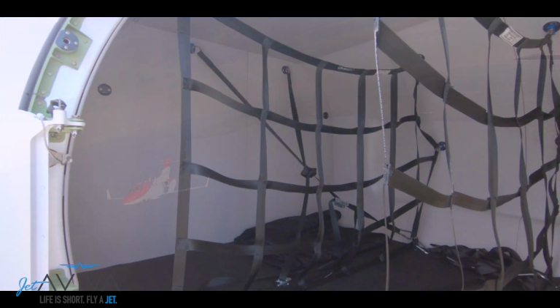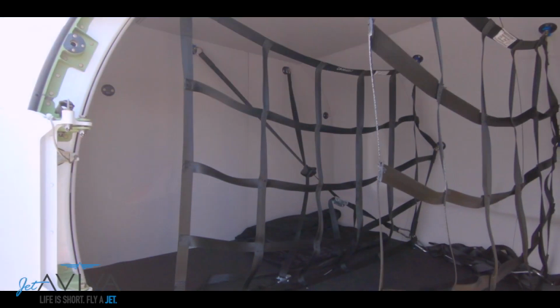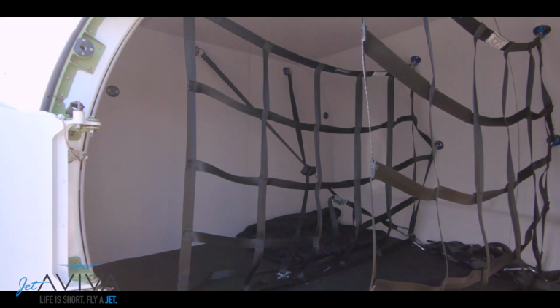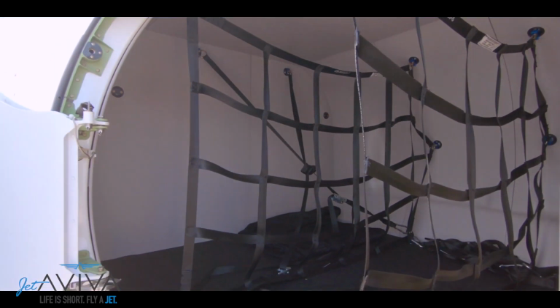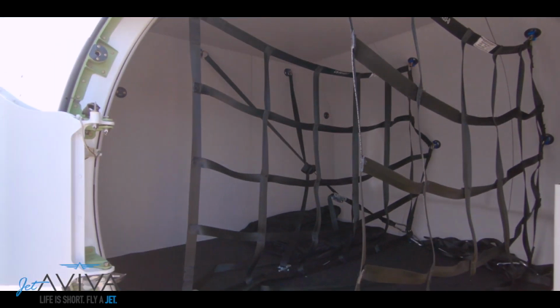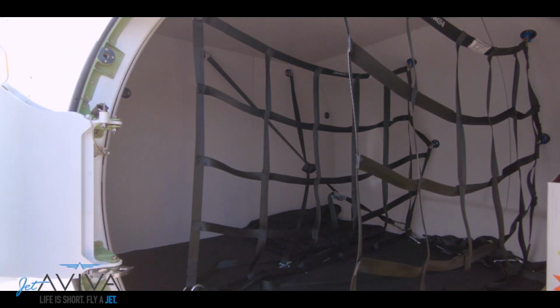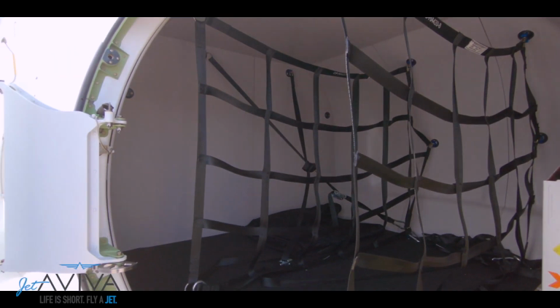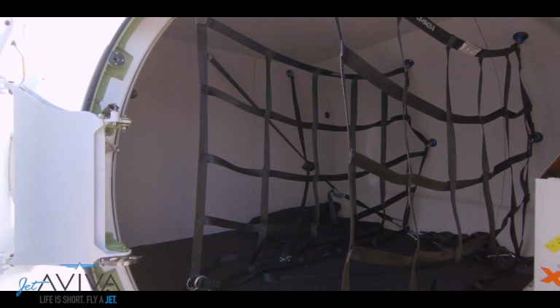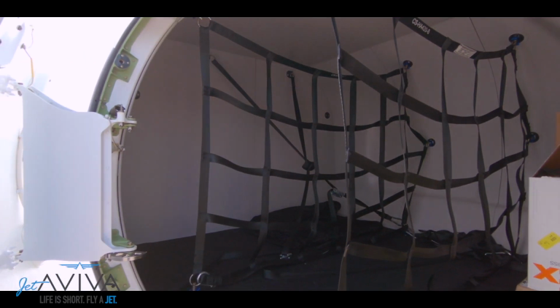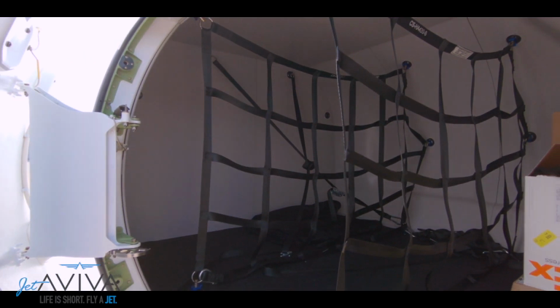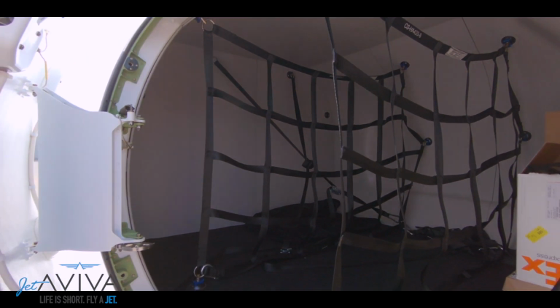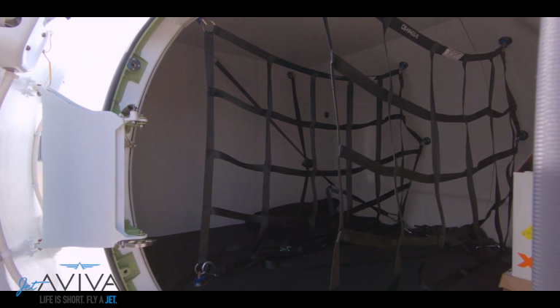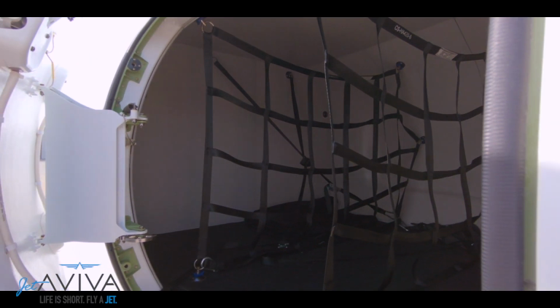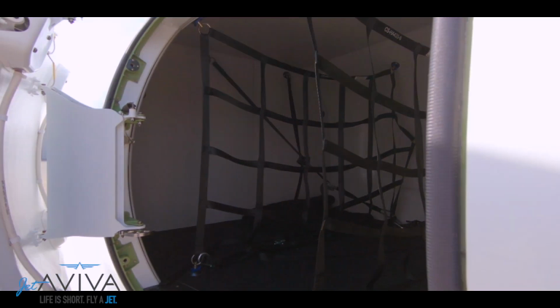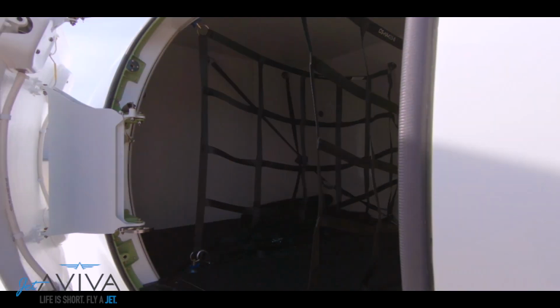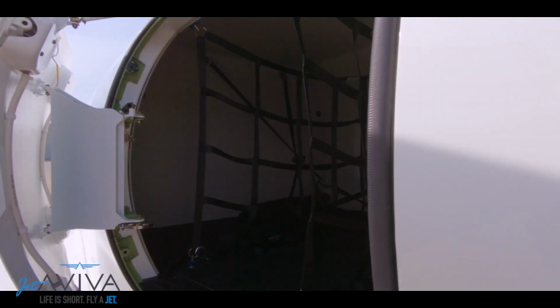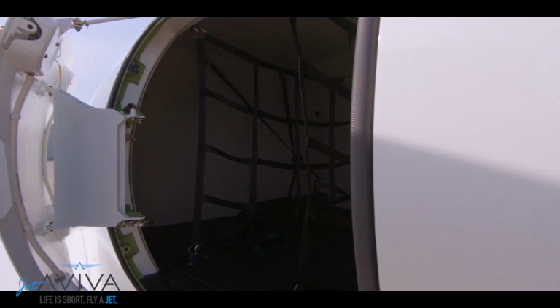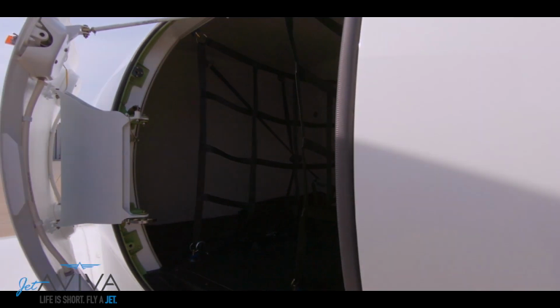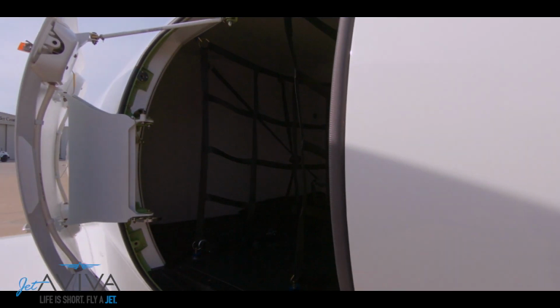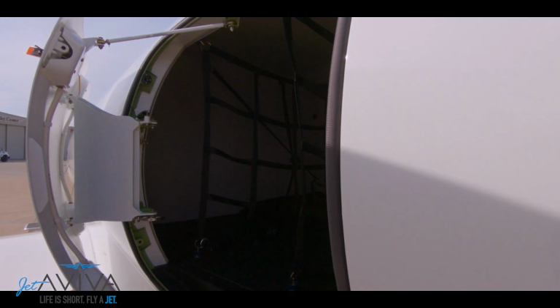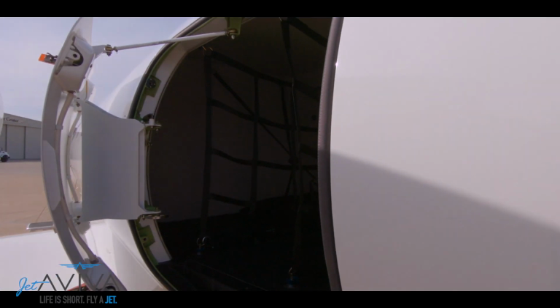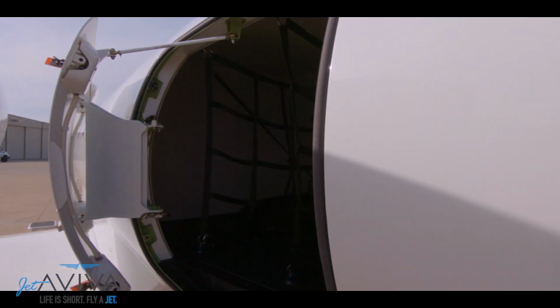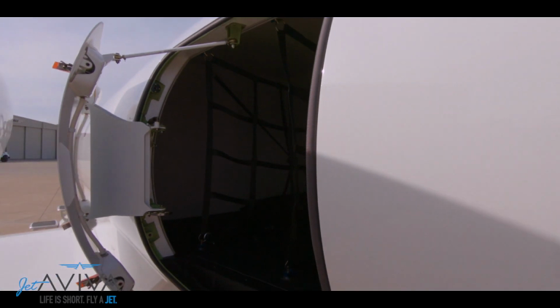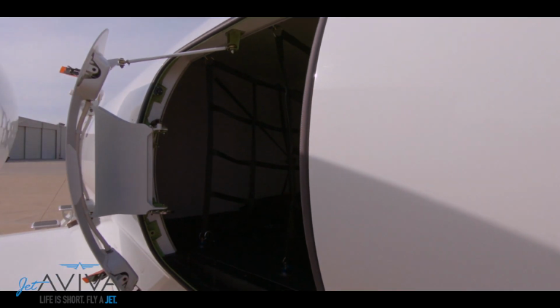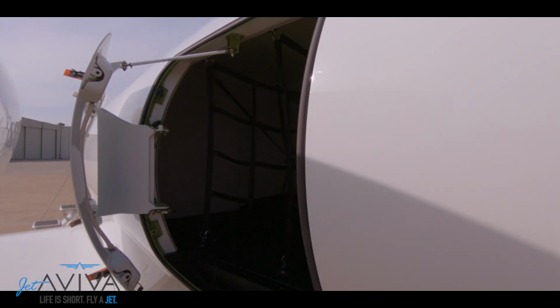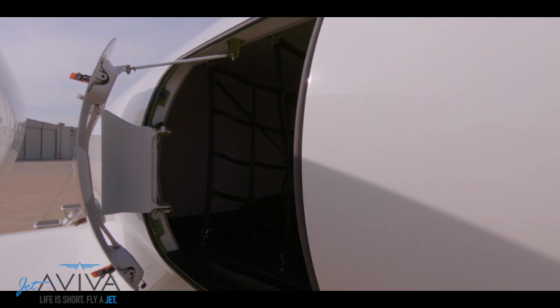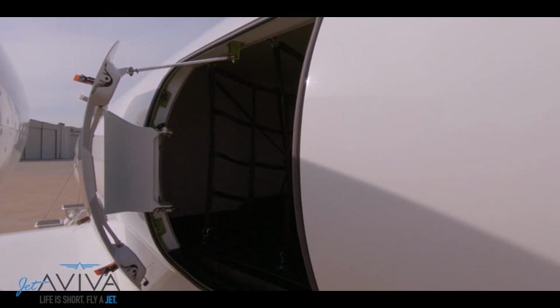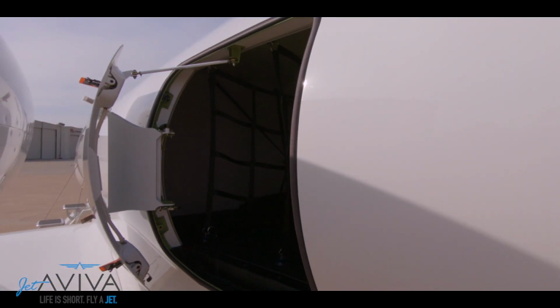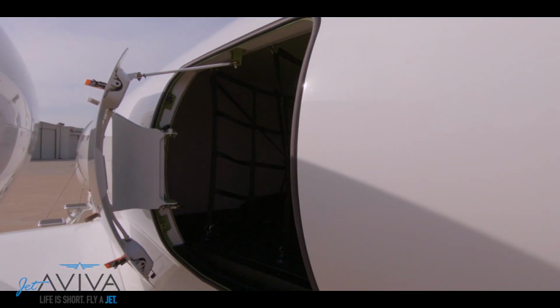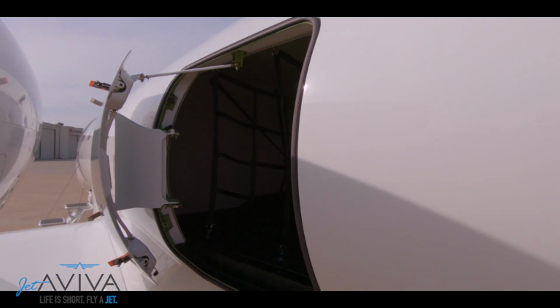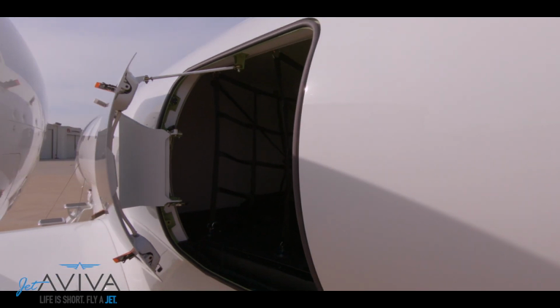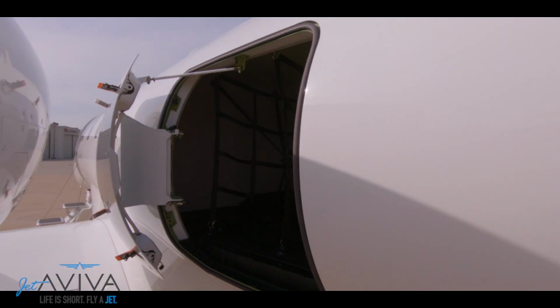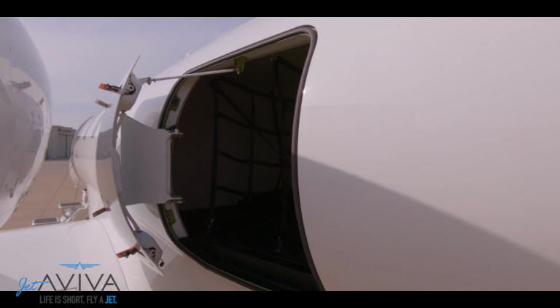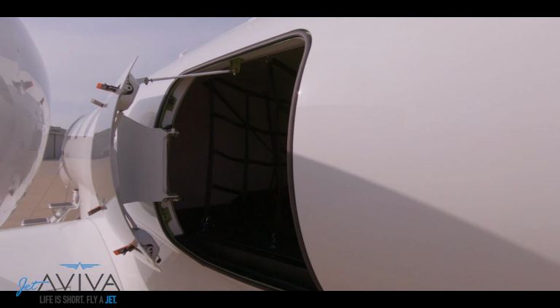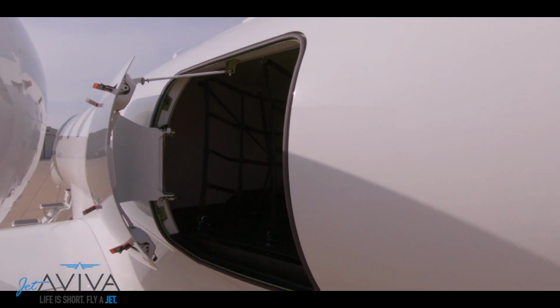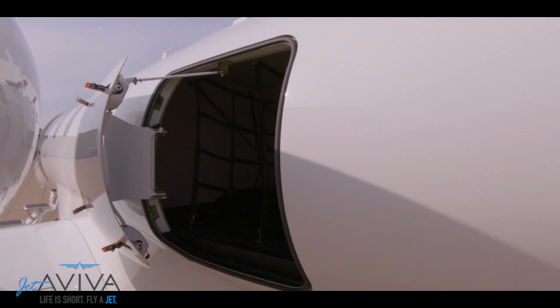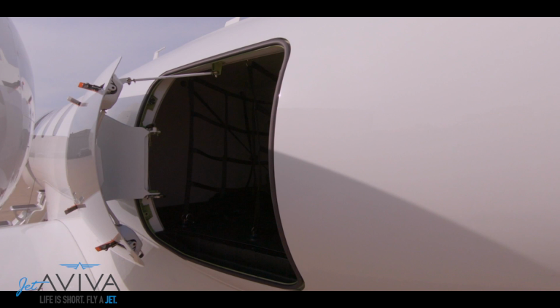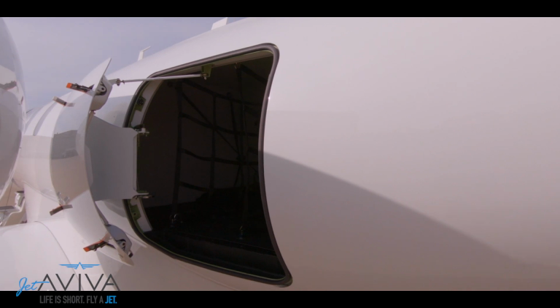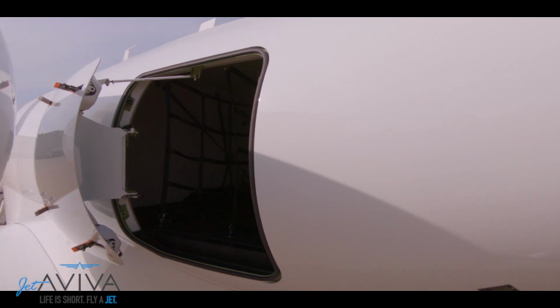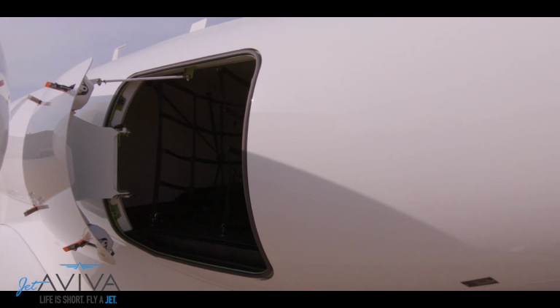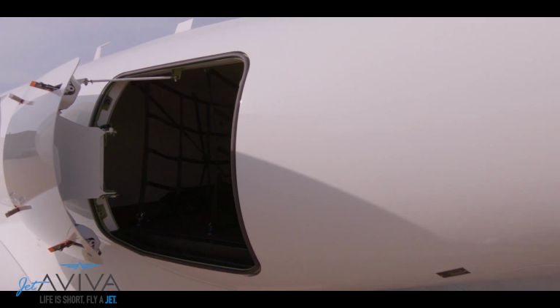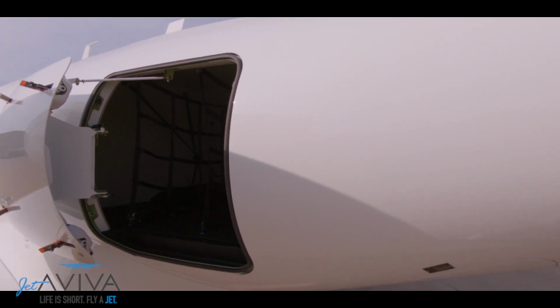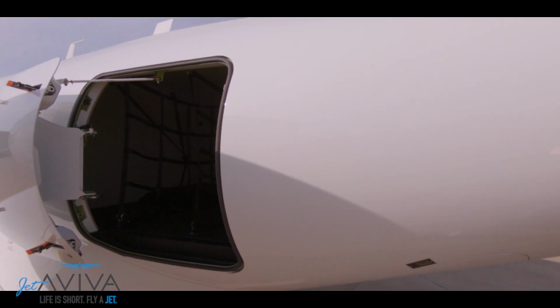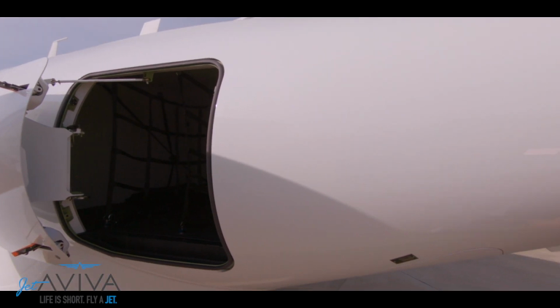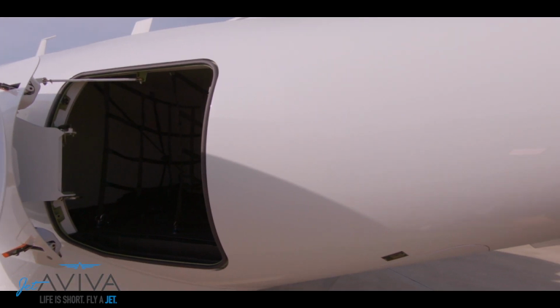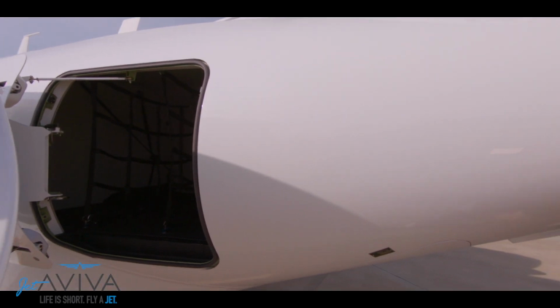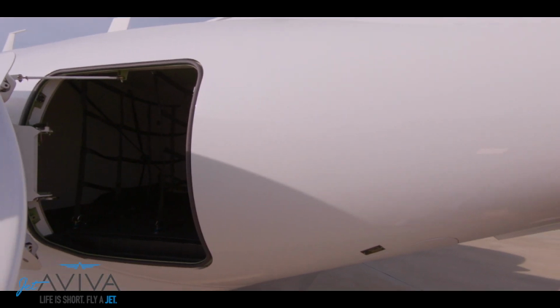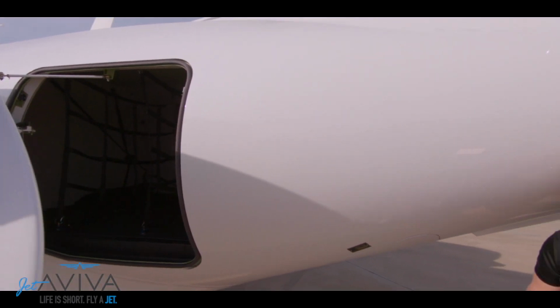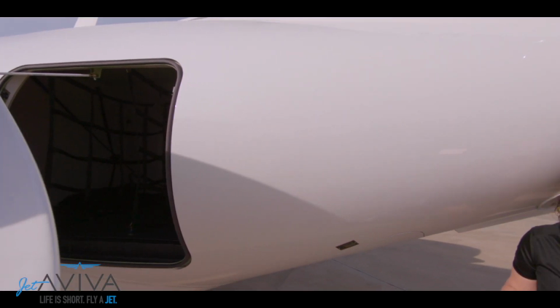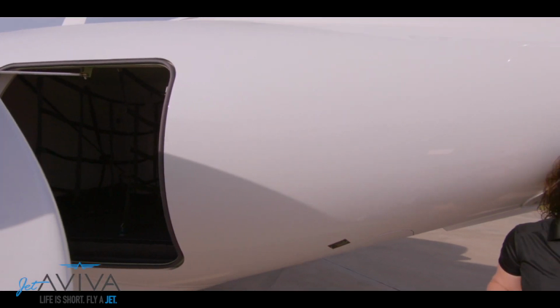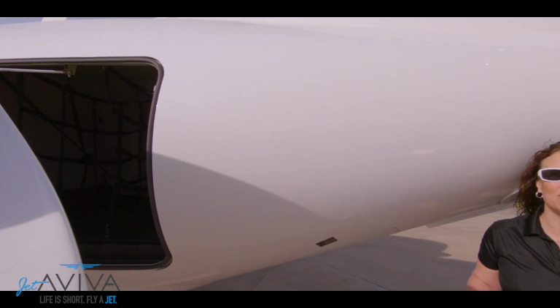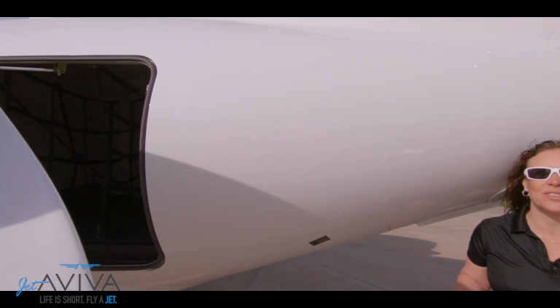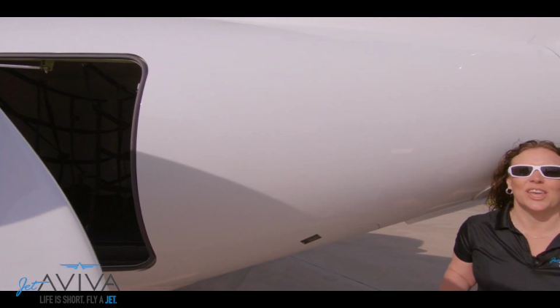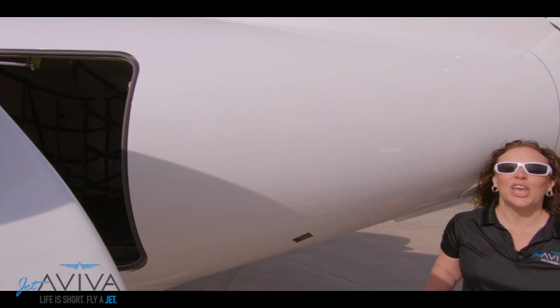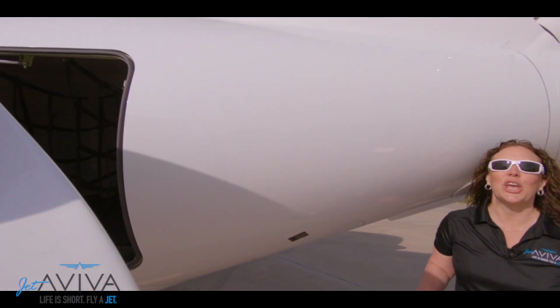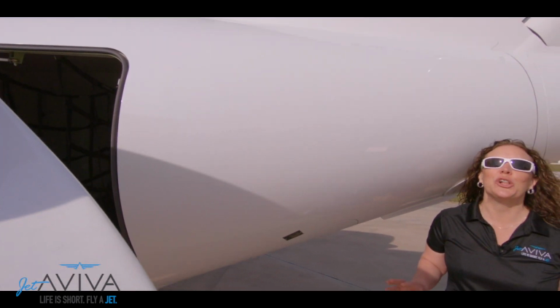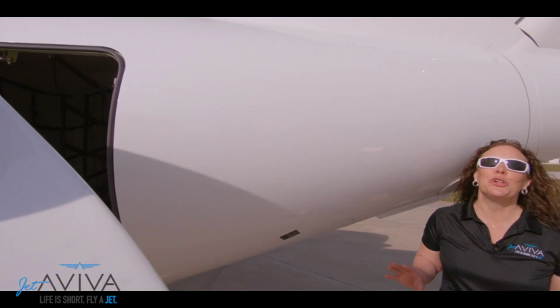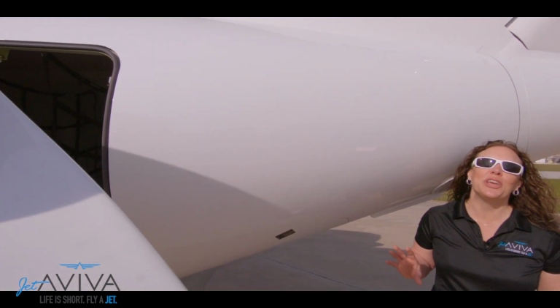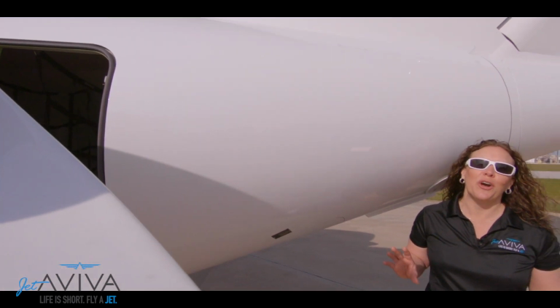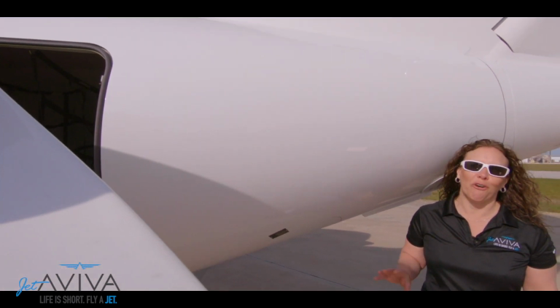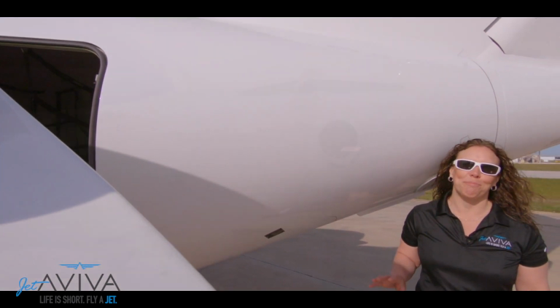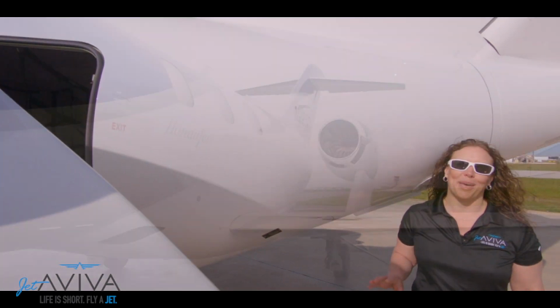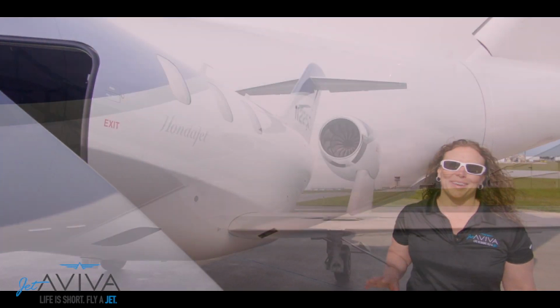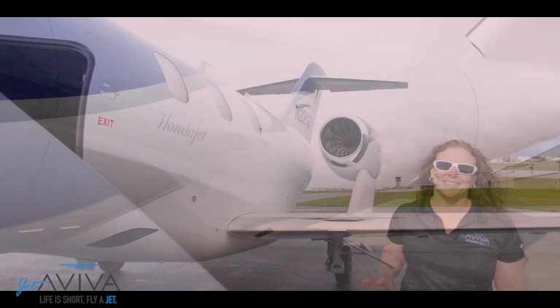One of the largest in its class, this massive baggage area in the back can hold up to 400 pounds, including golf bags.